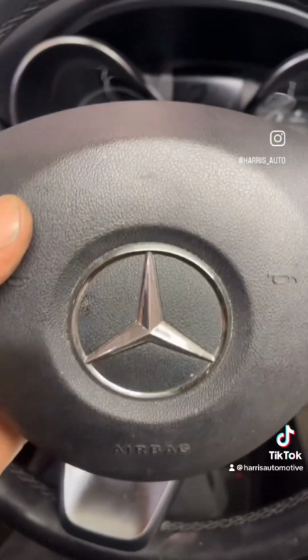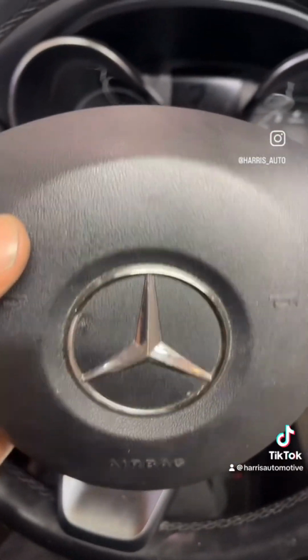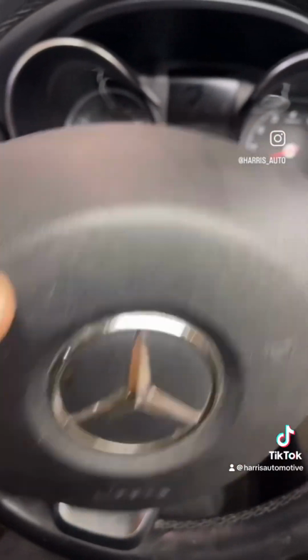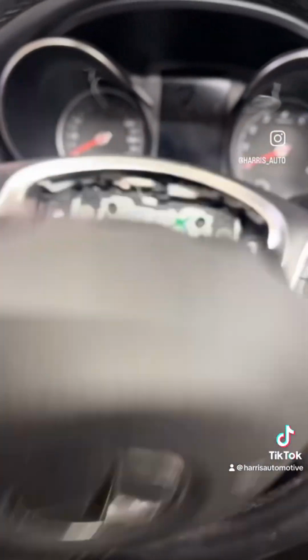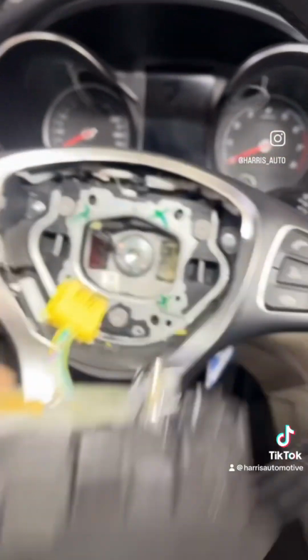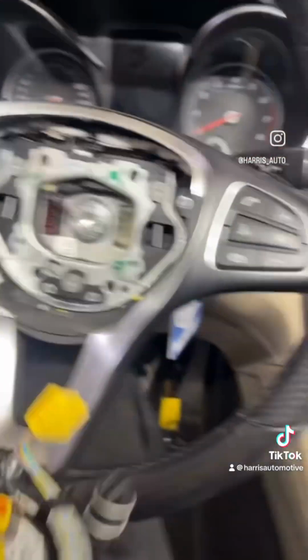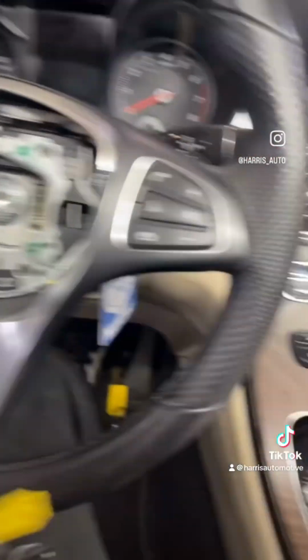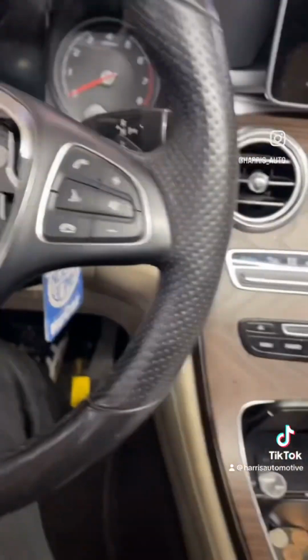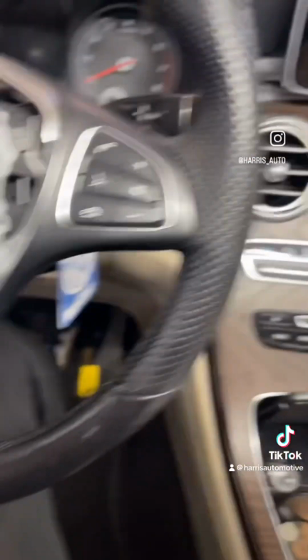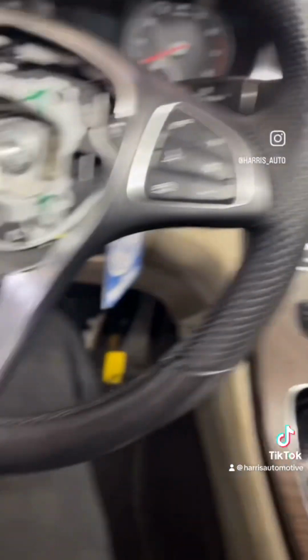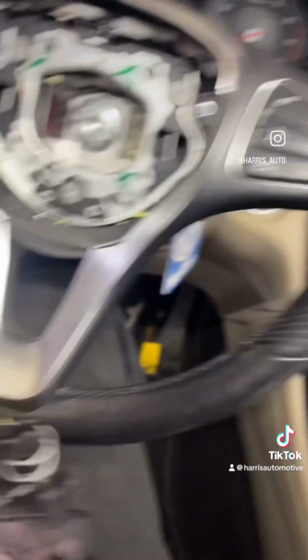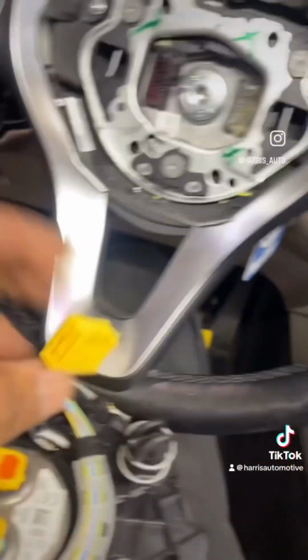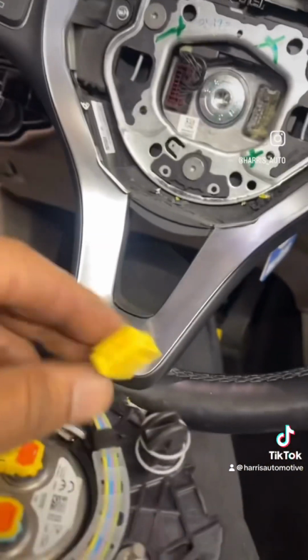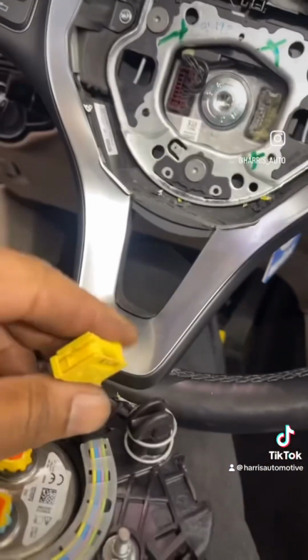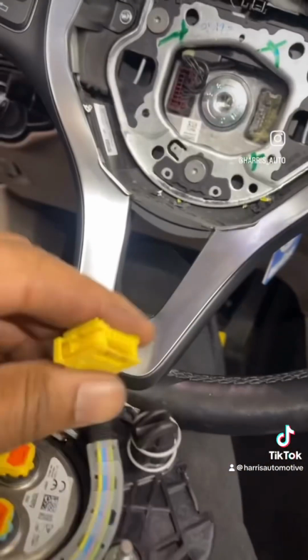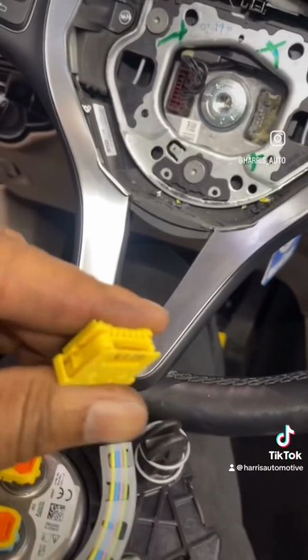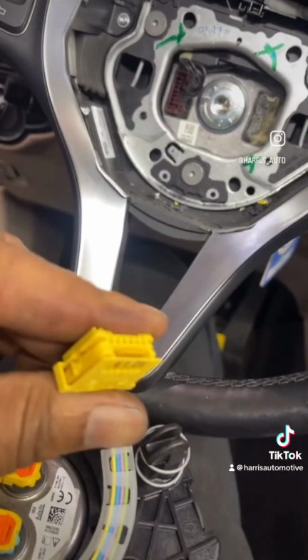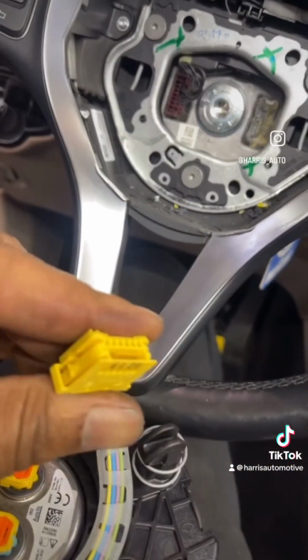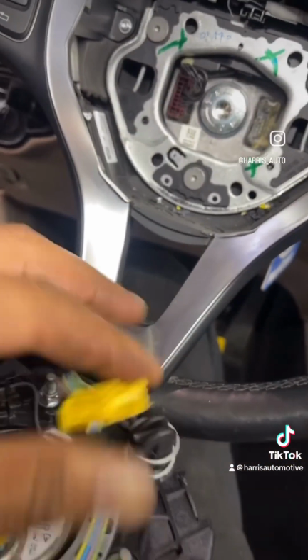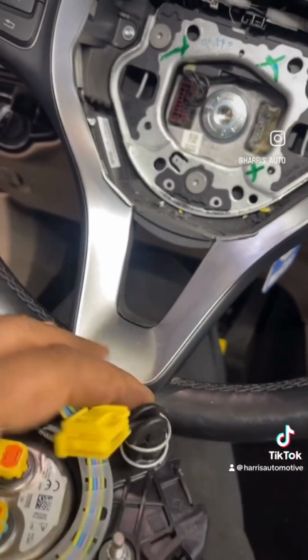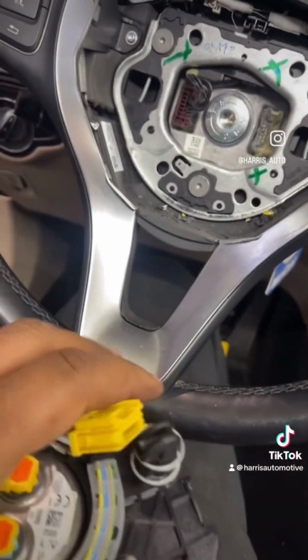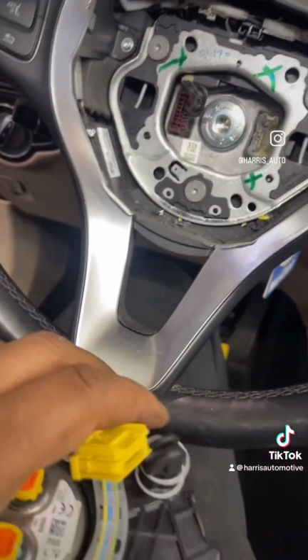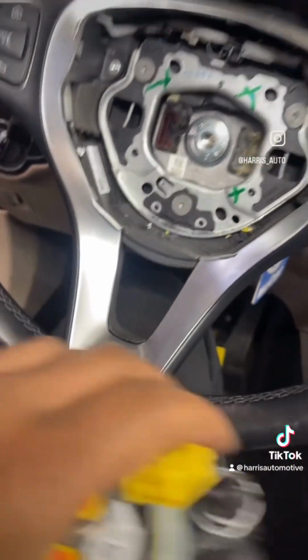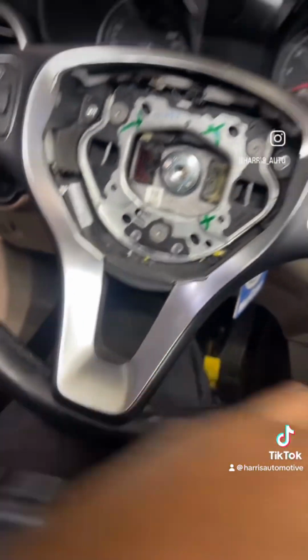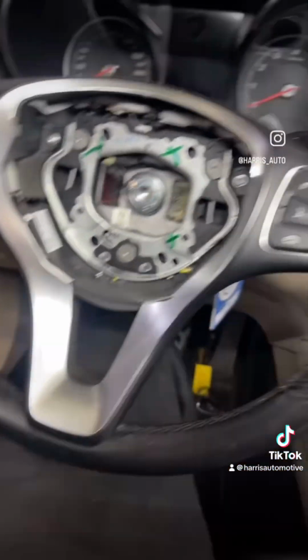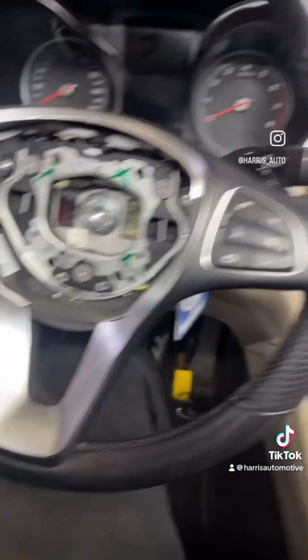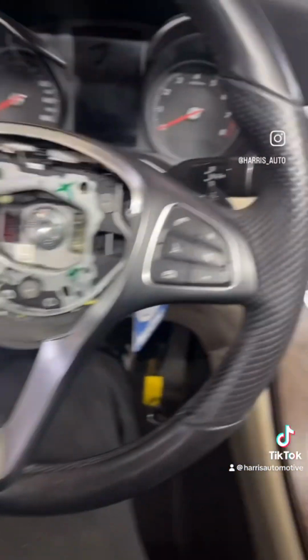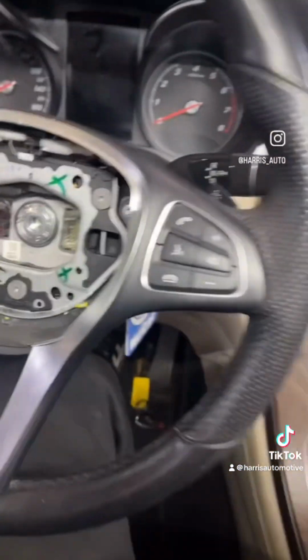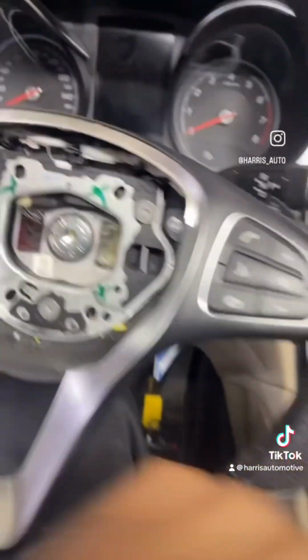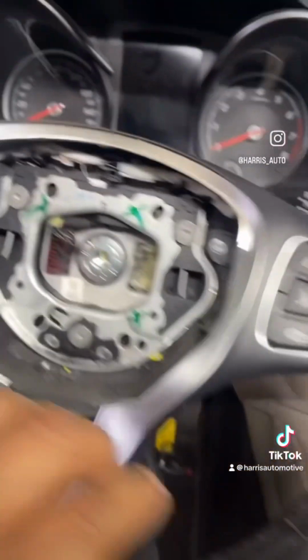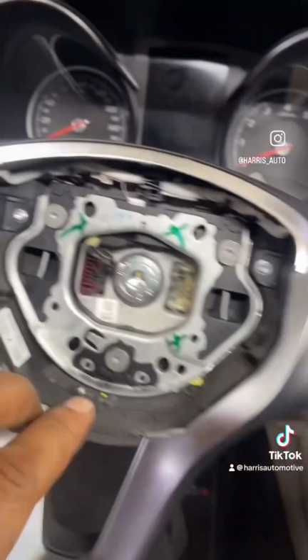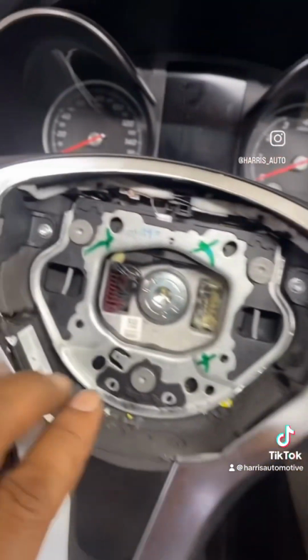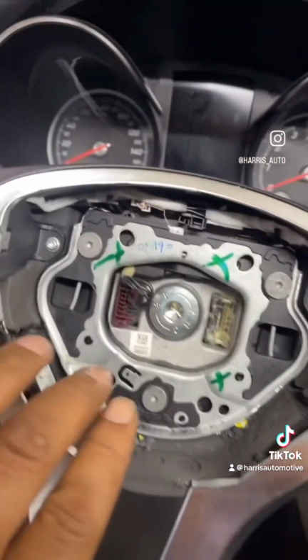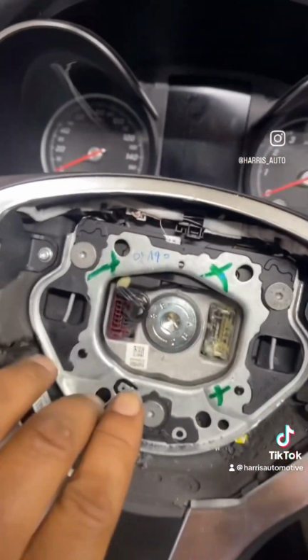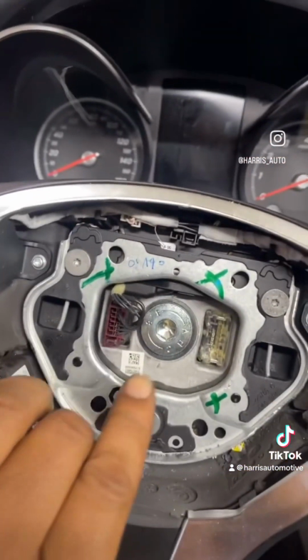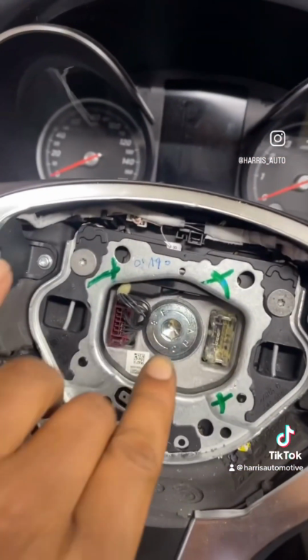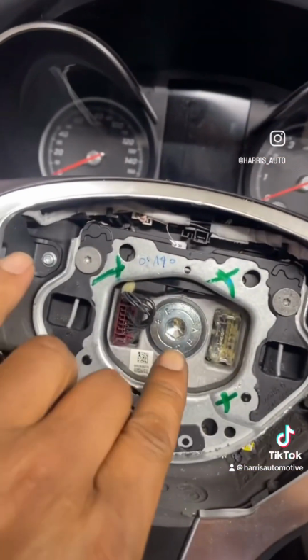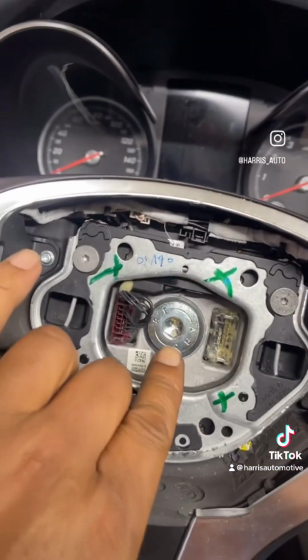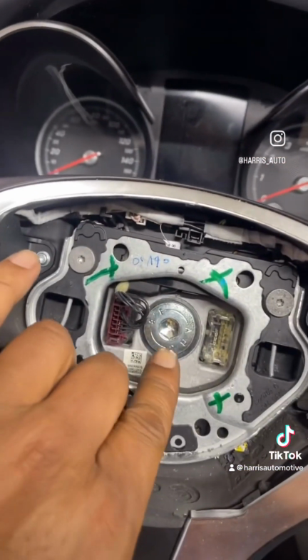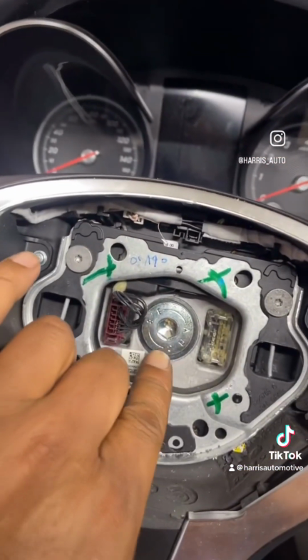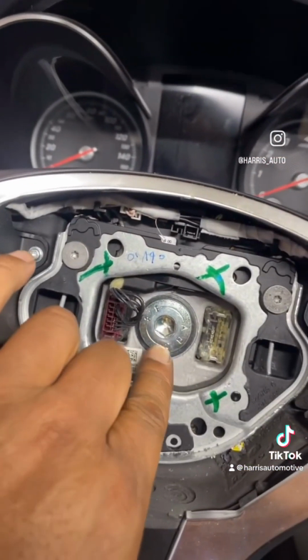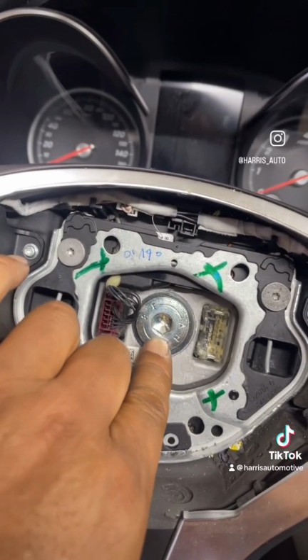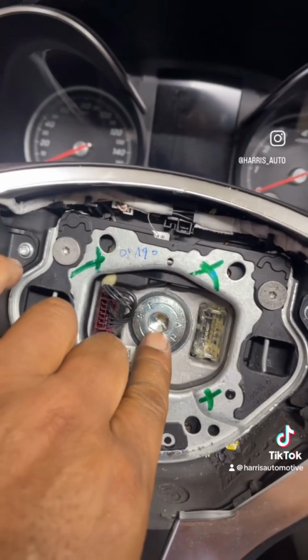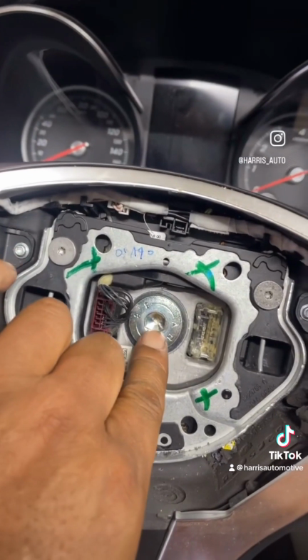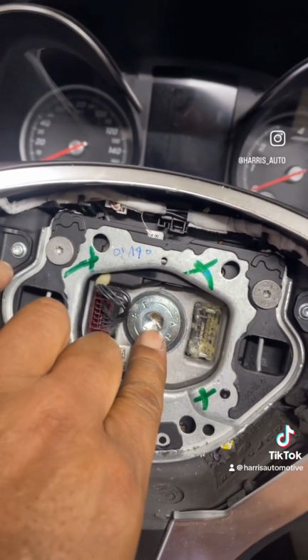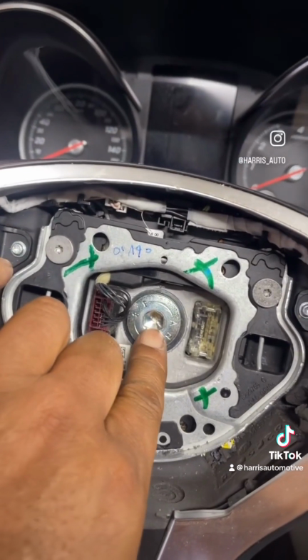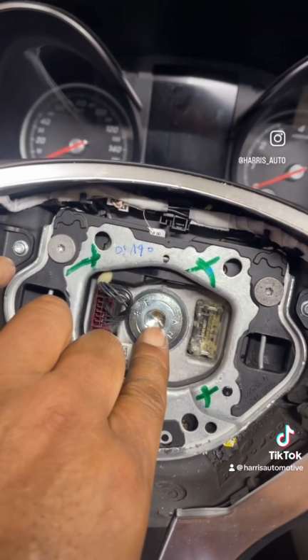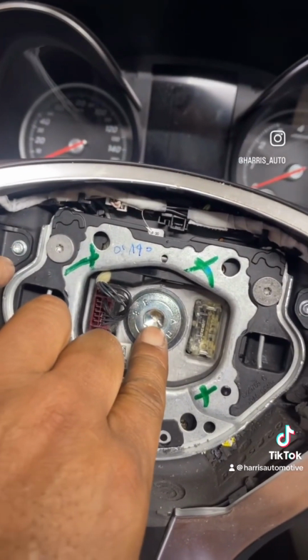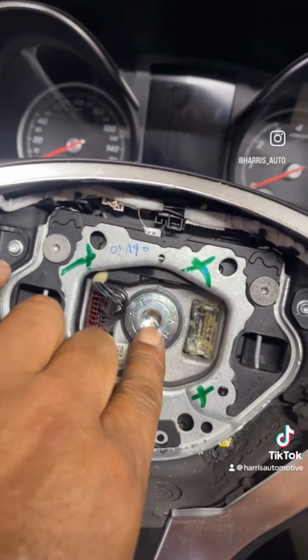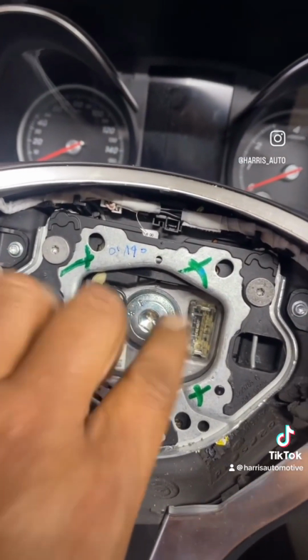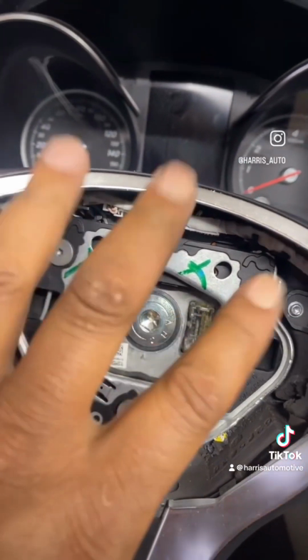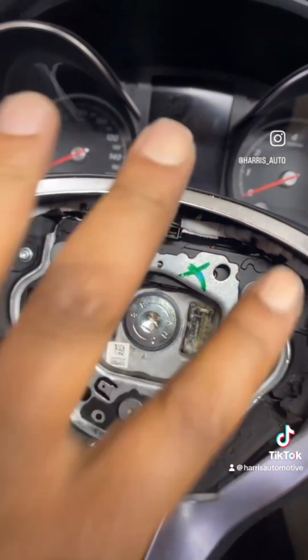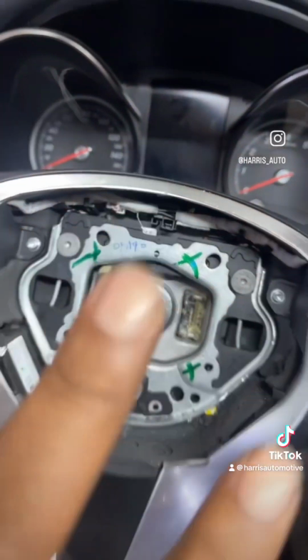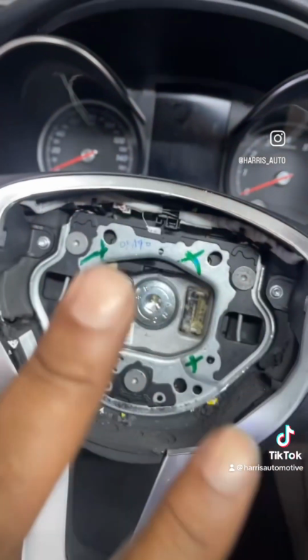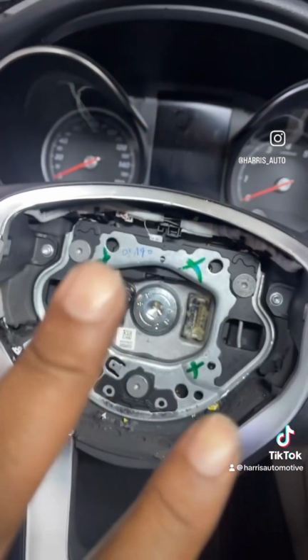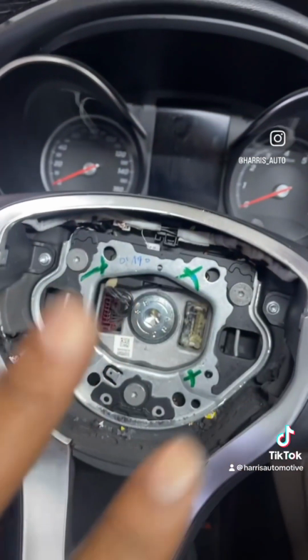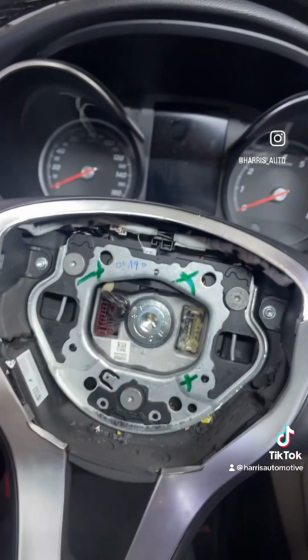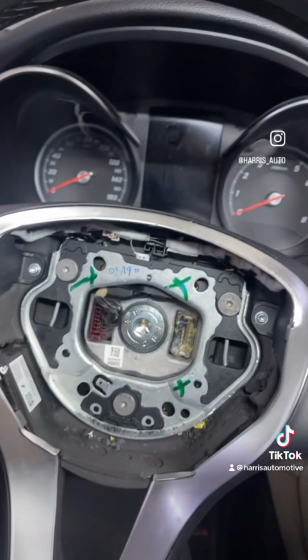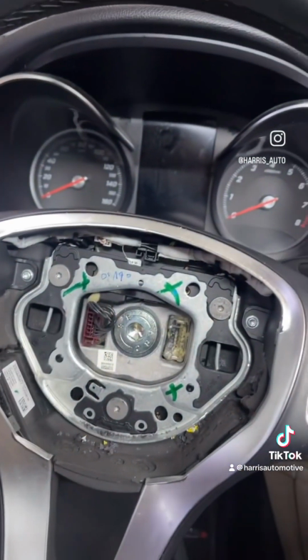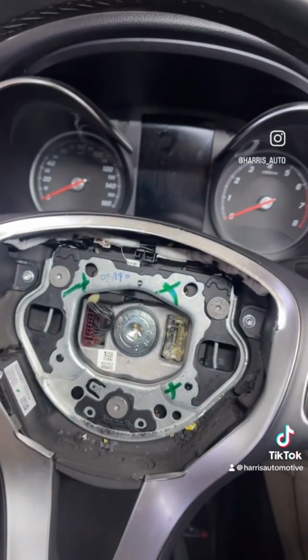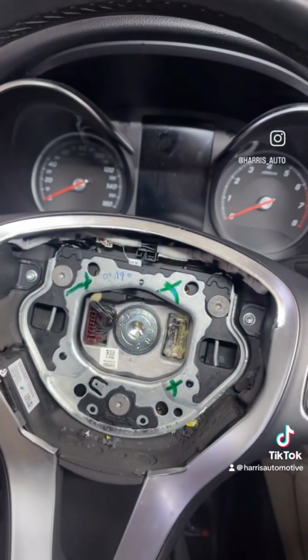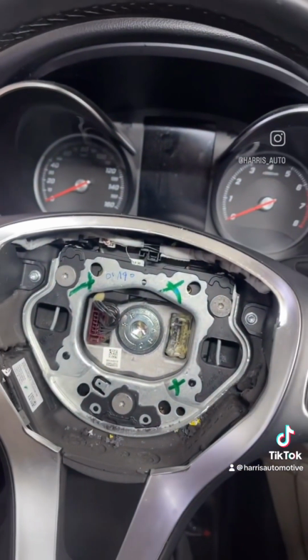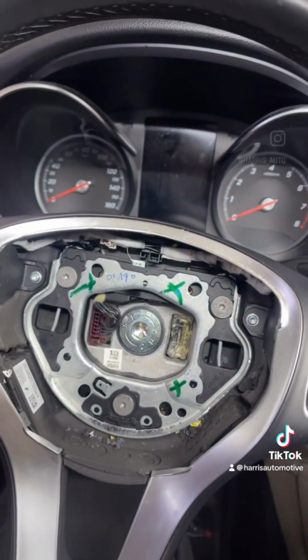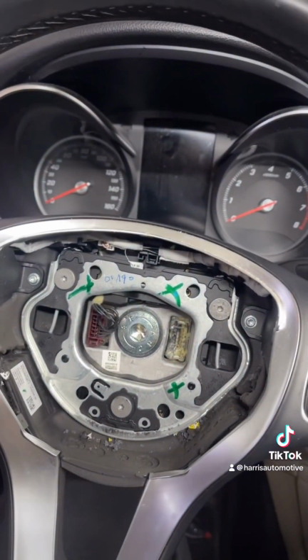So we got our airbag removed — one little connector. We're going to remove the center bolt and take the steering wheel off.